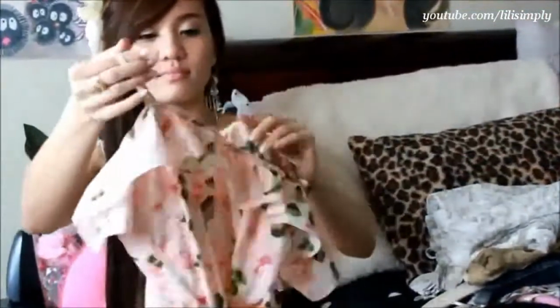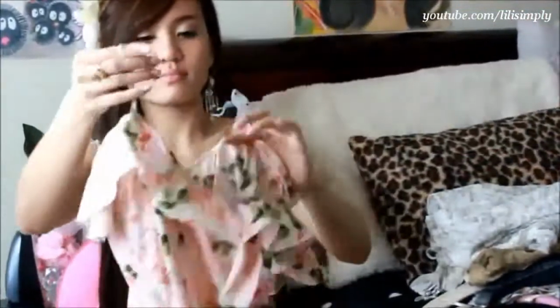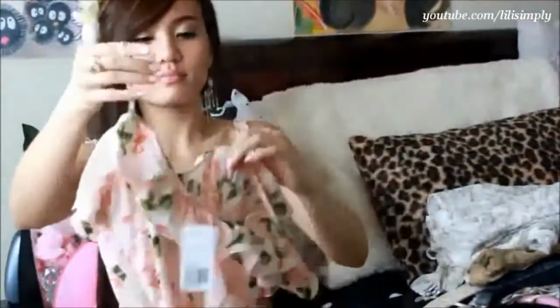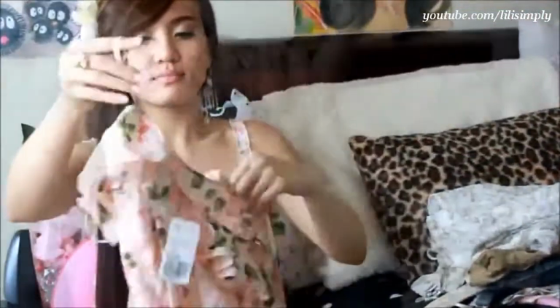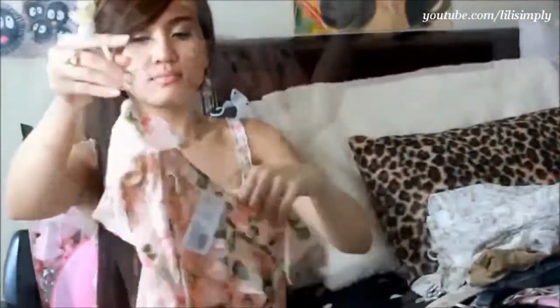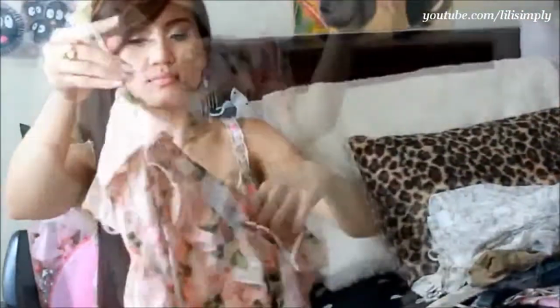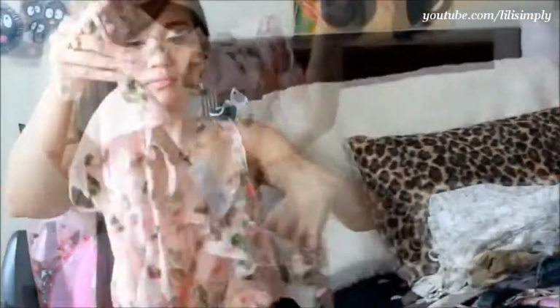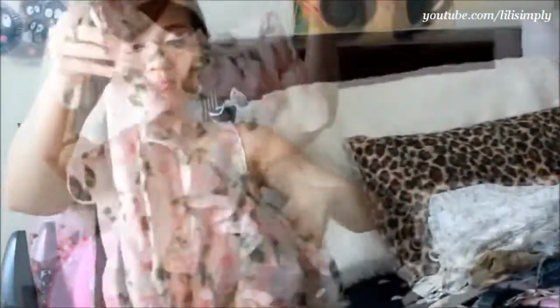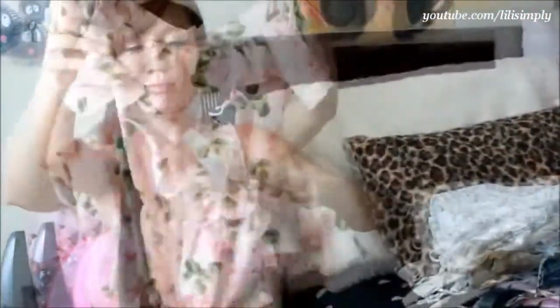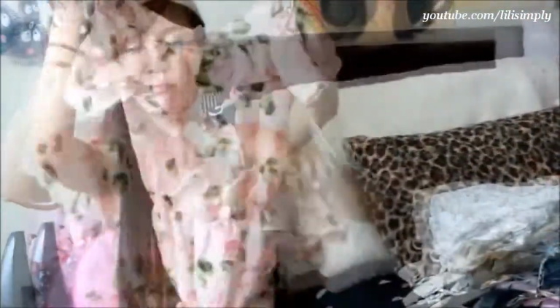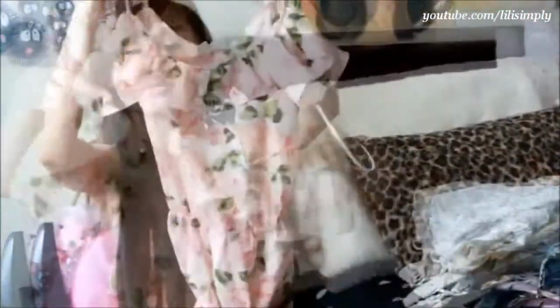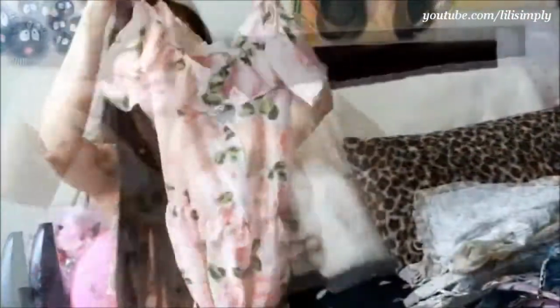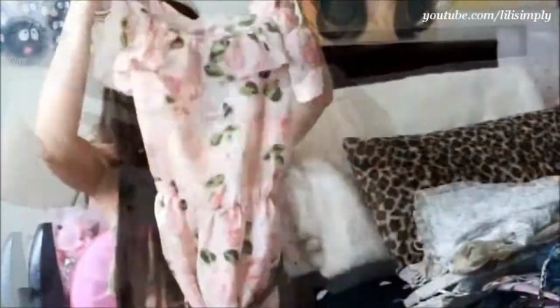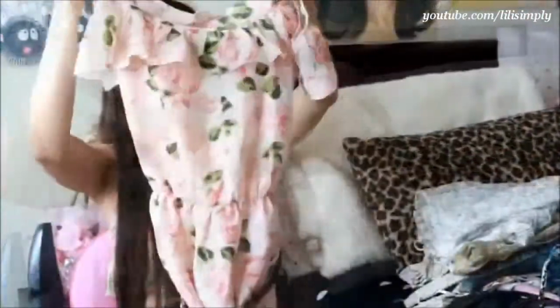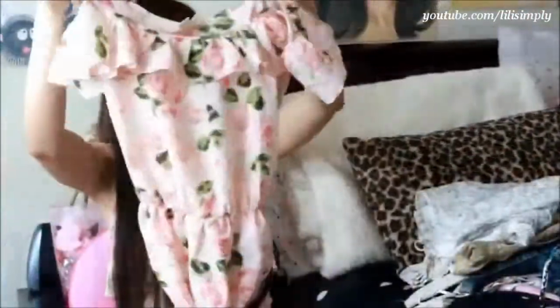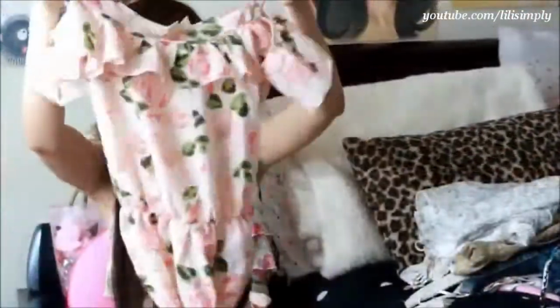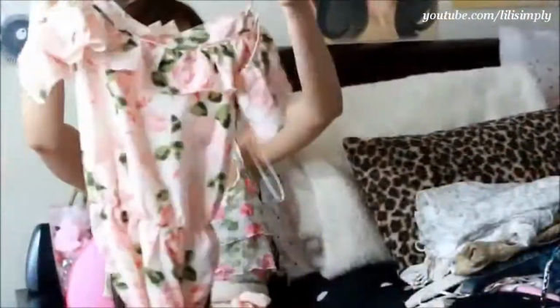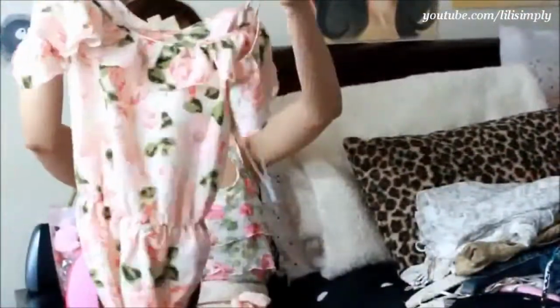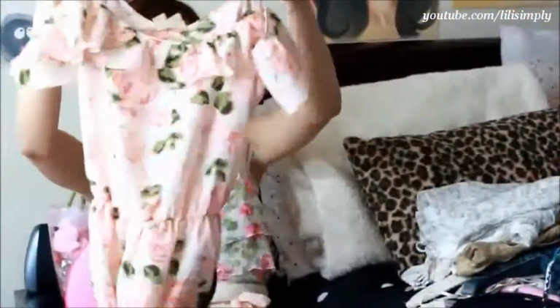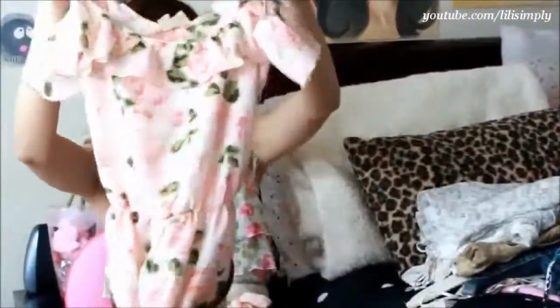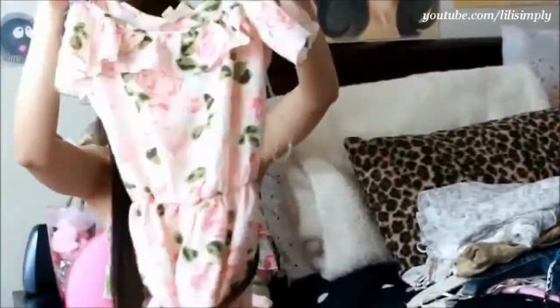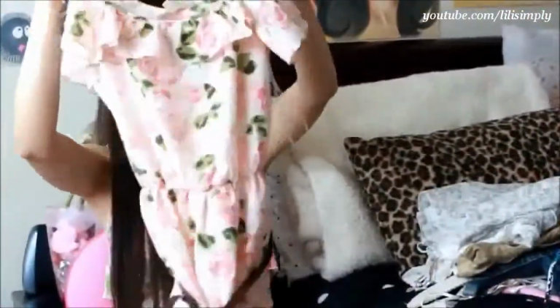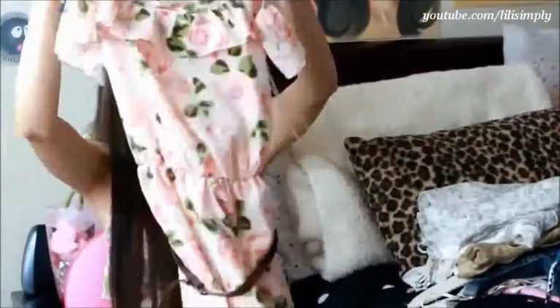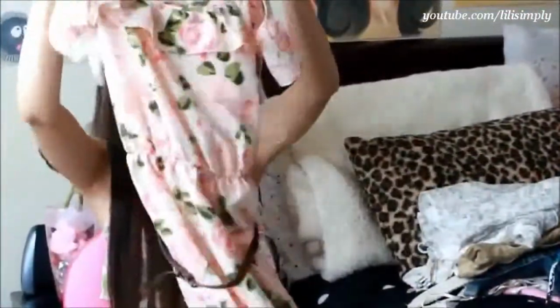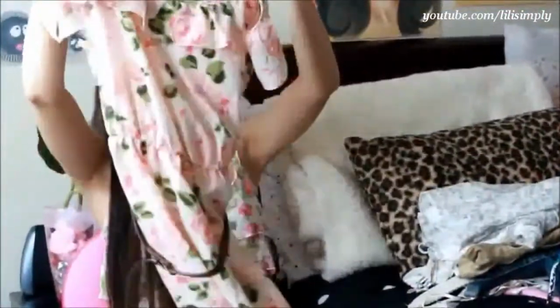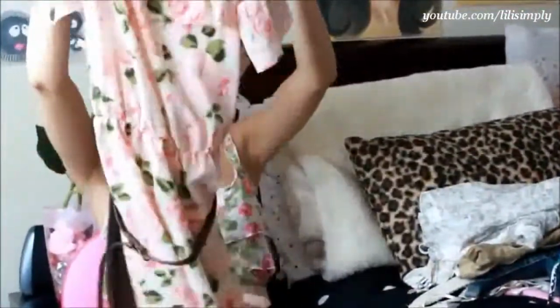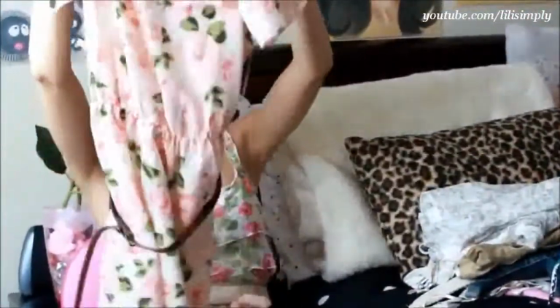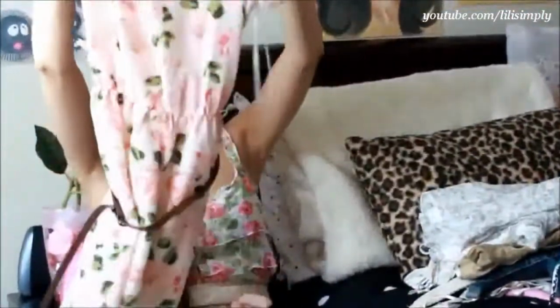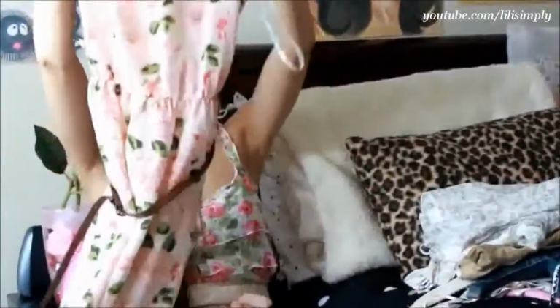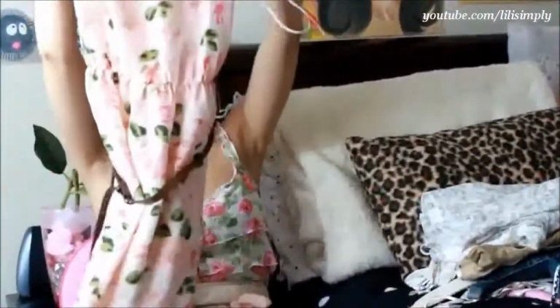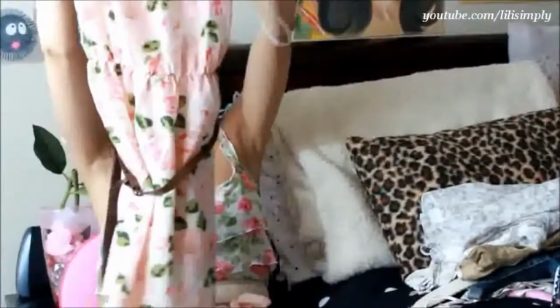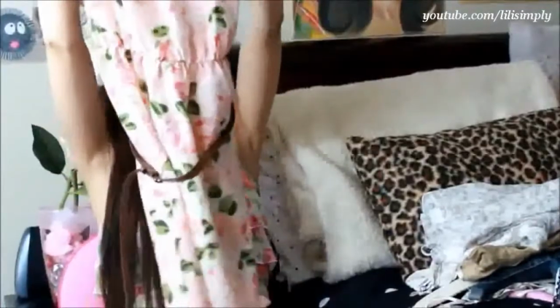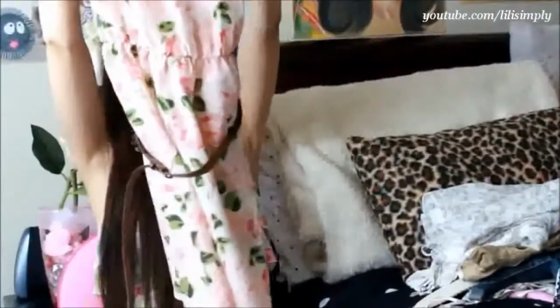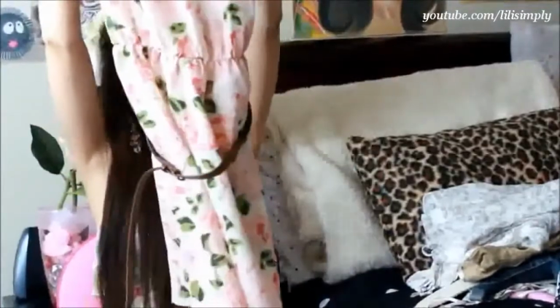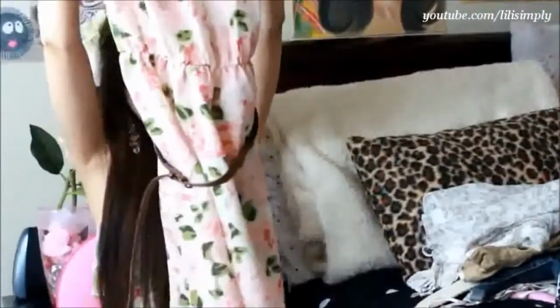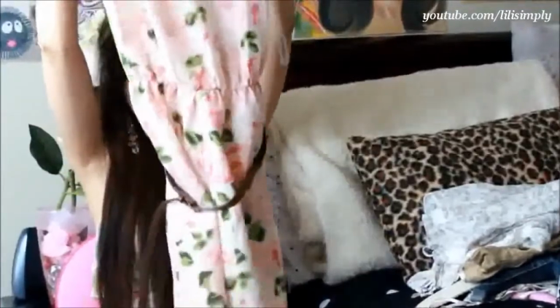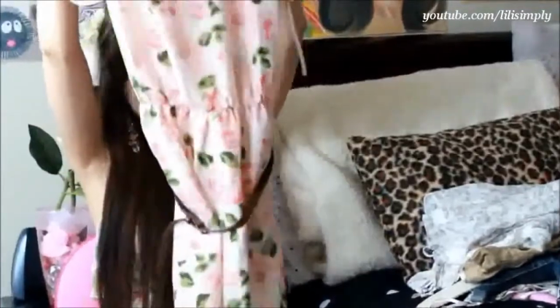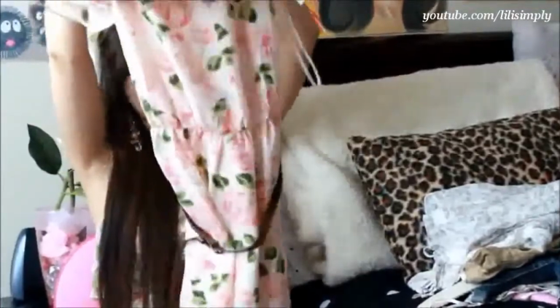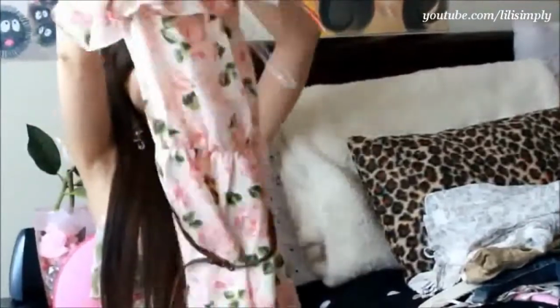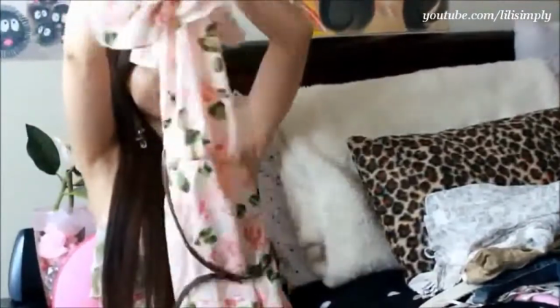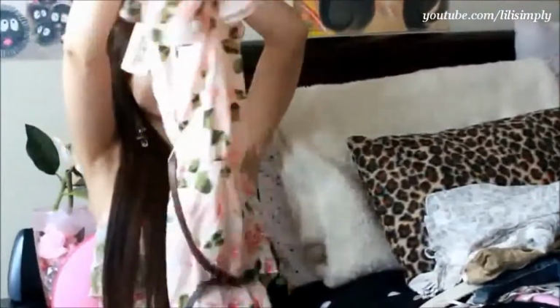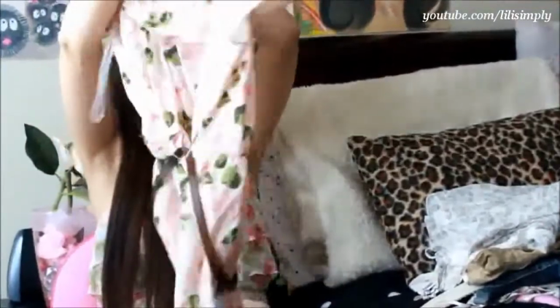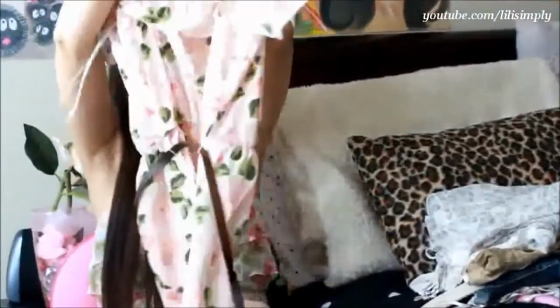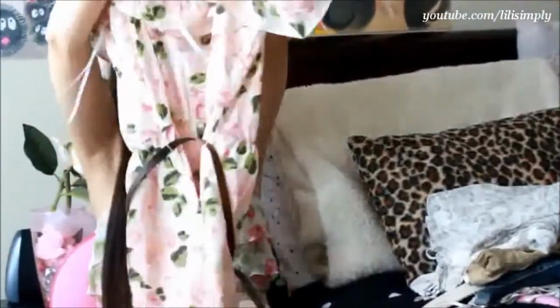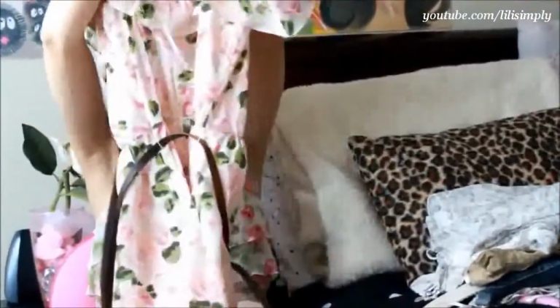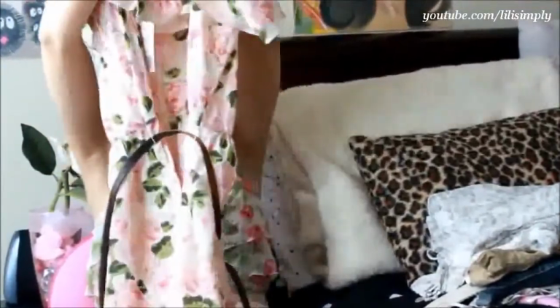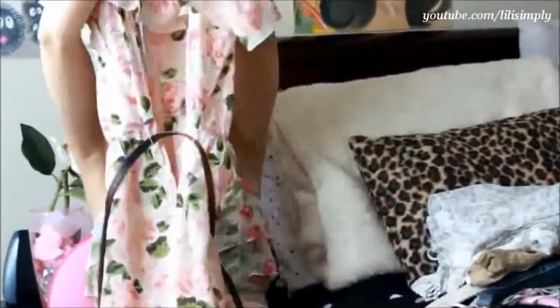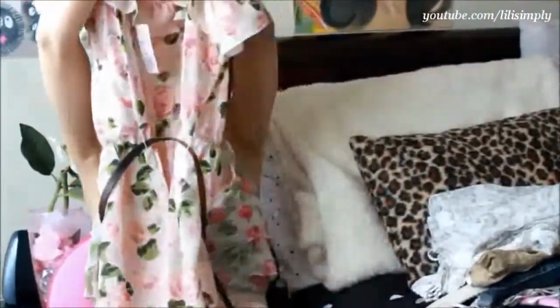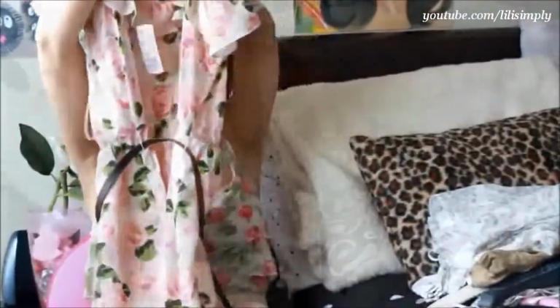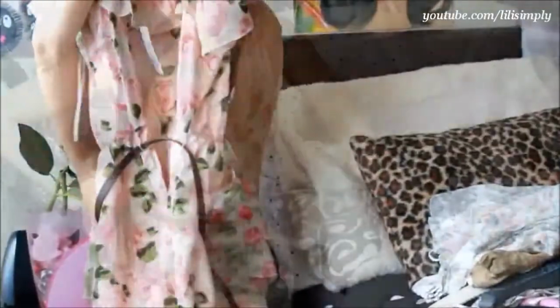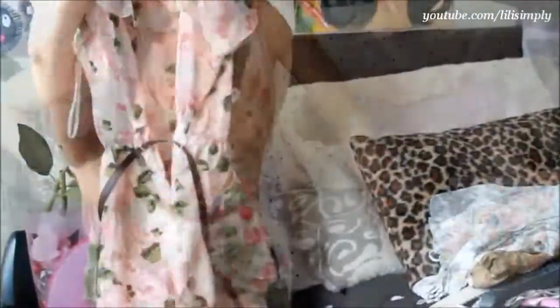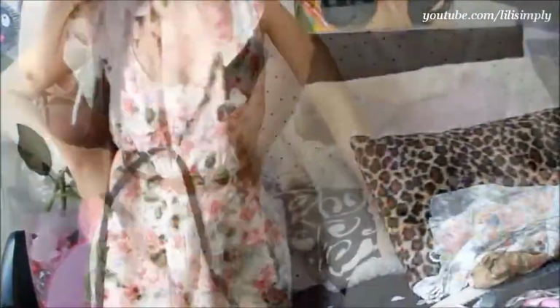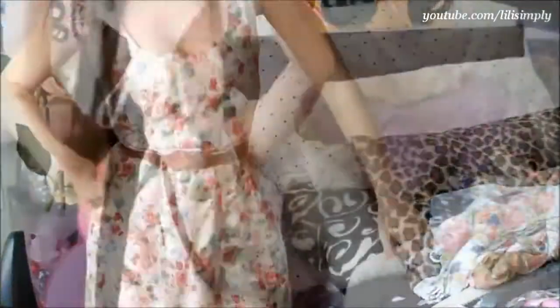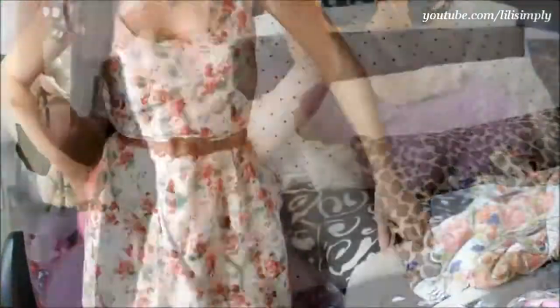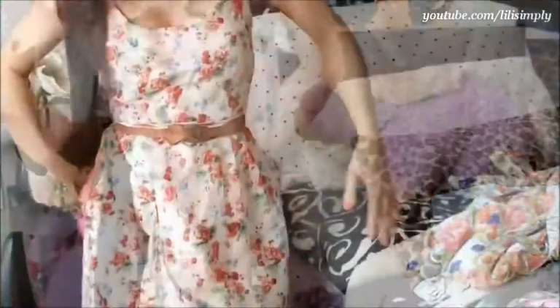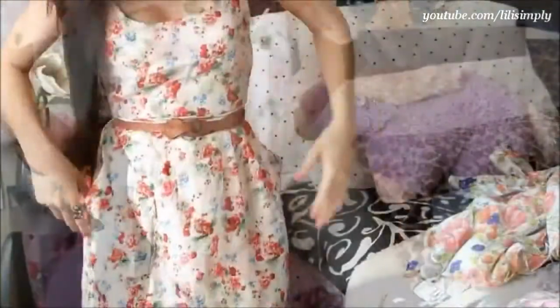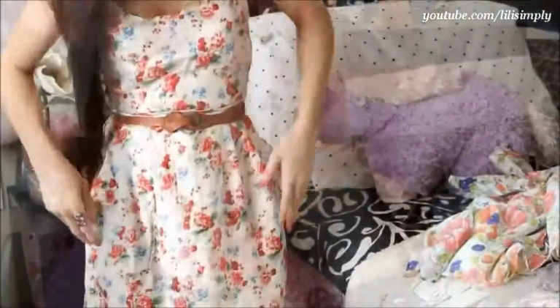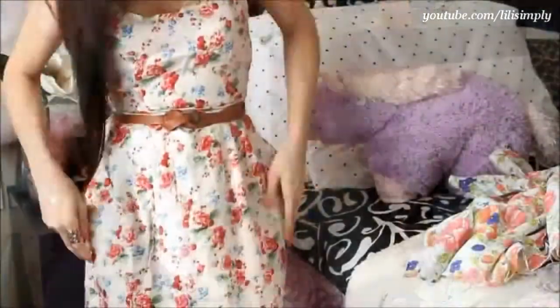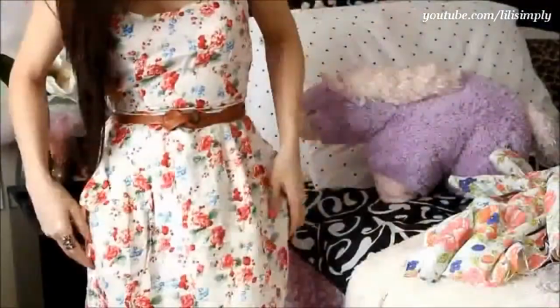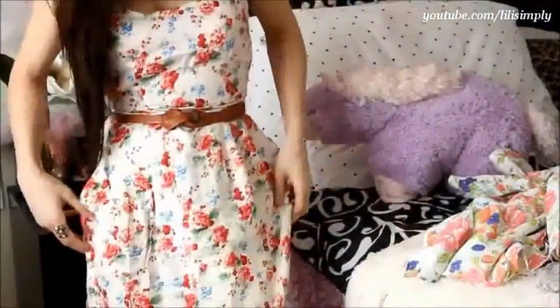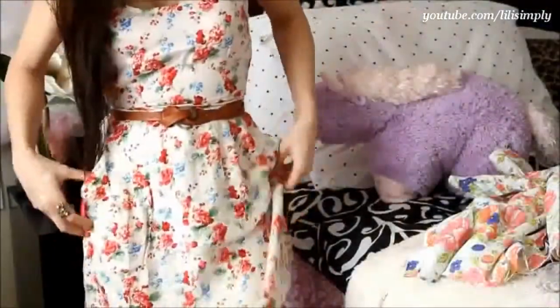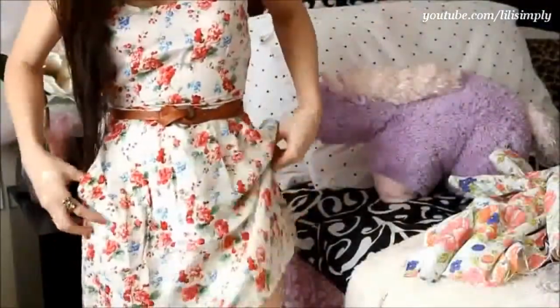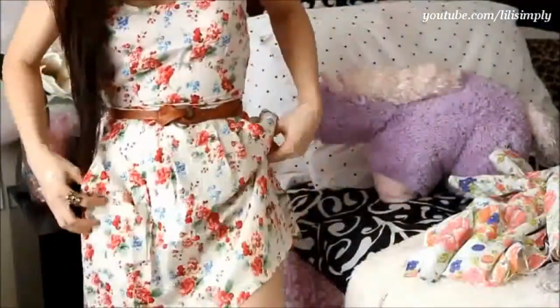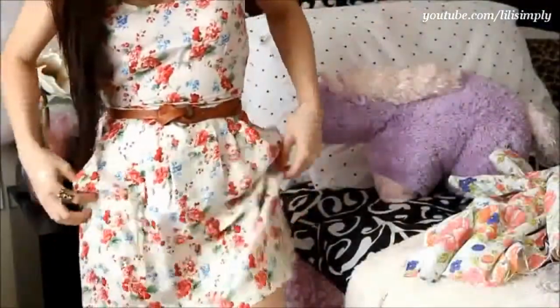Here's the next dress. Many of you have seen this in my outfit of the day video — I'll link it here.